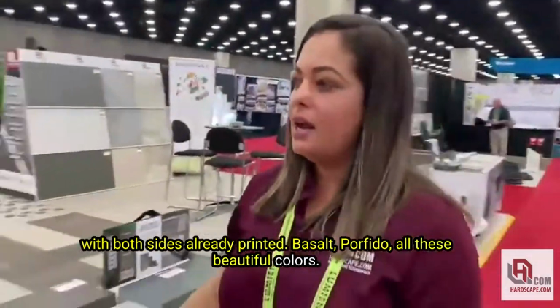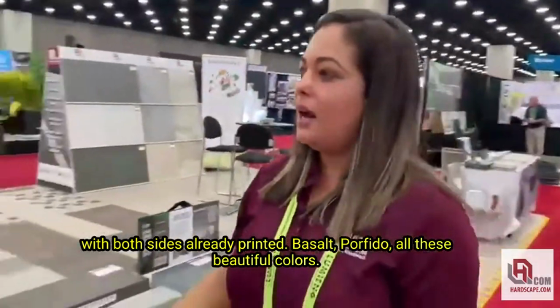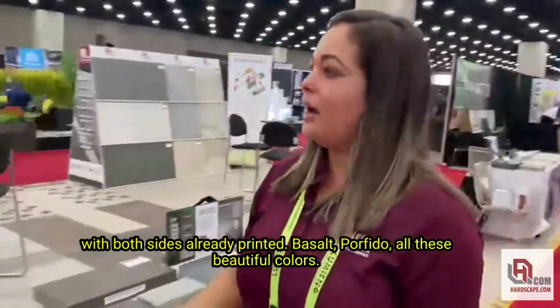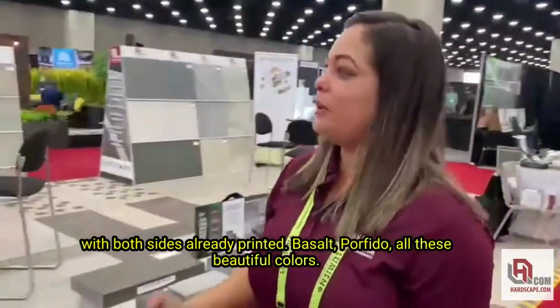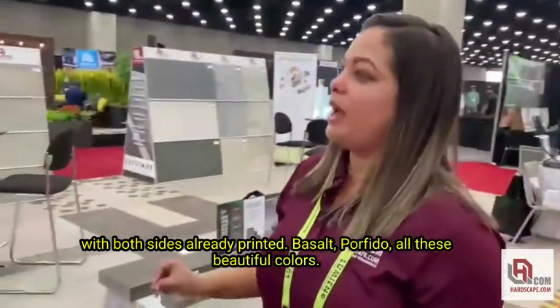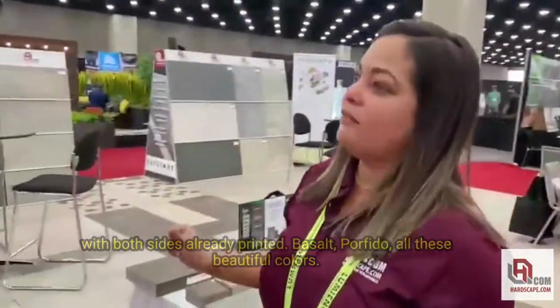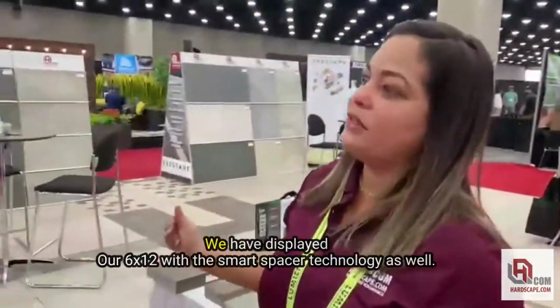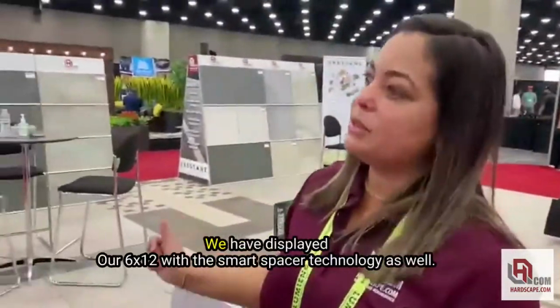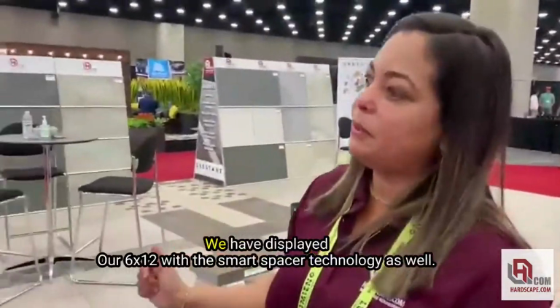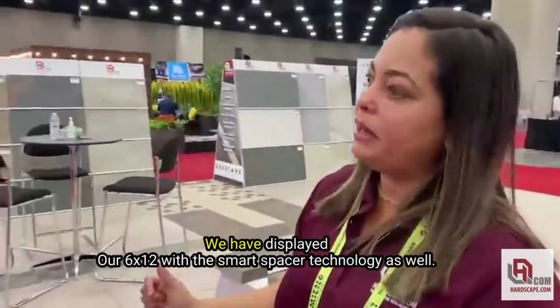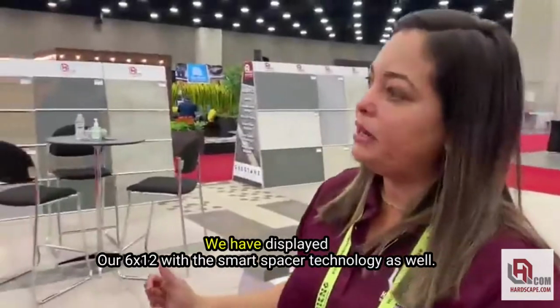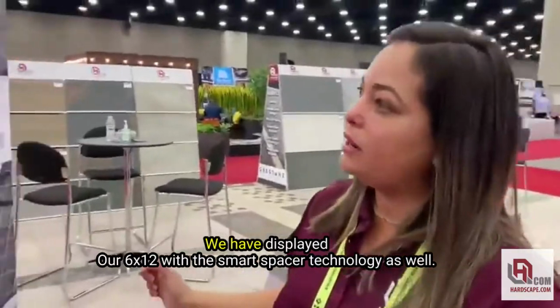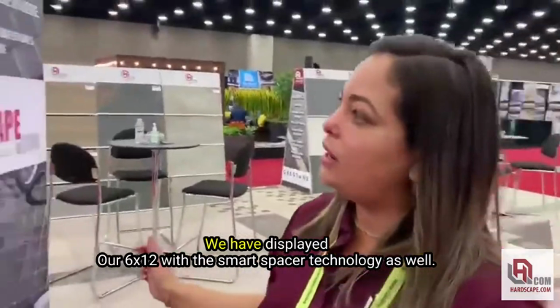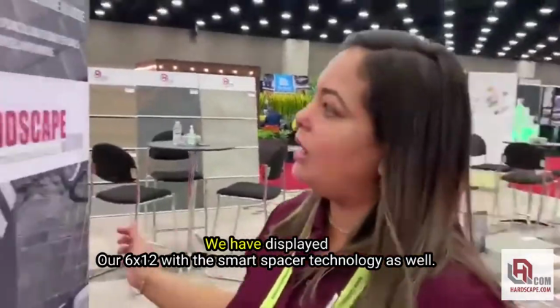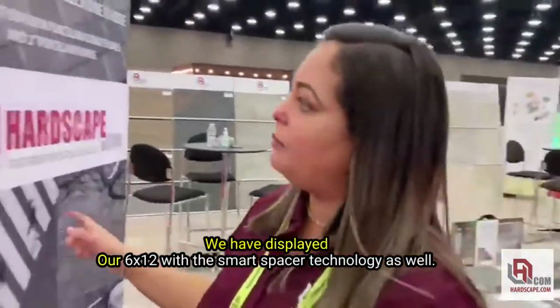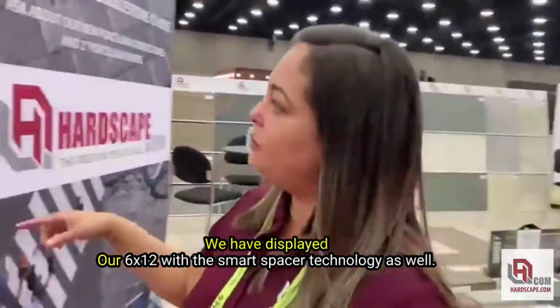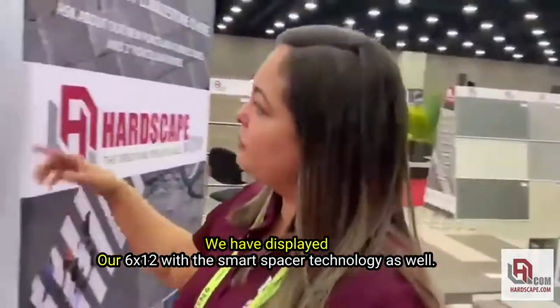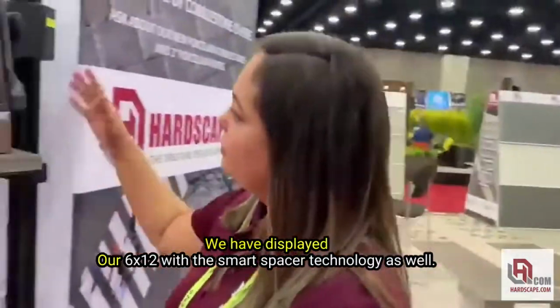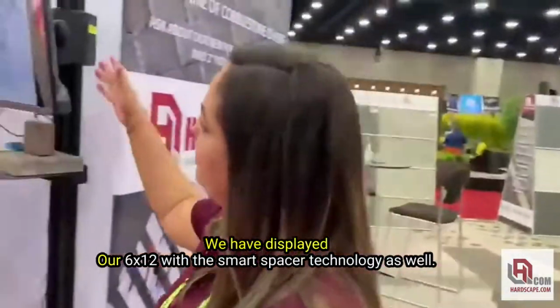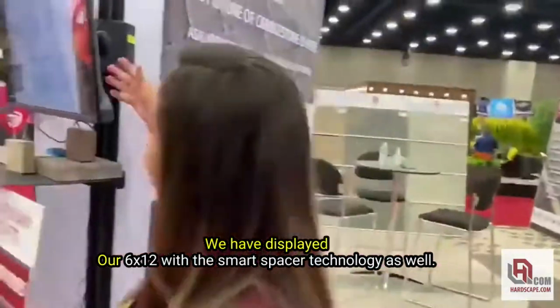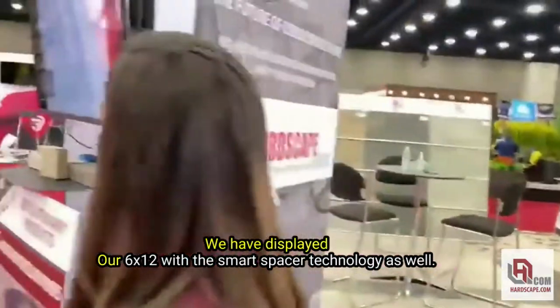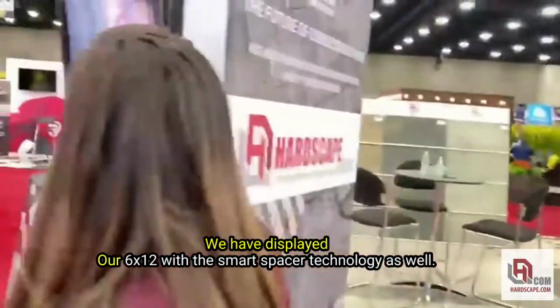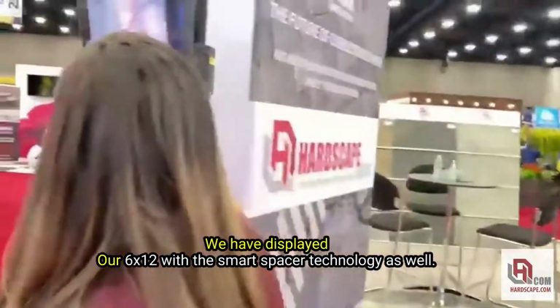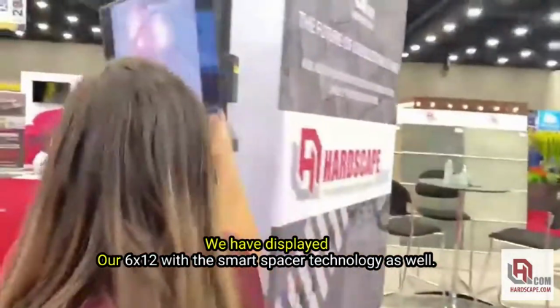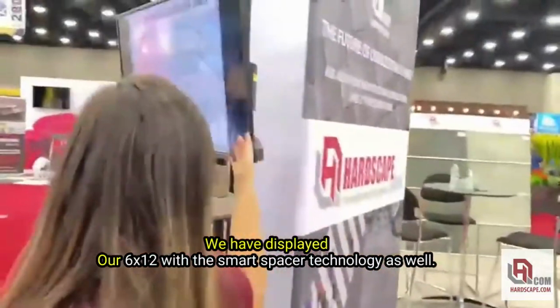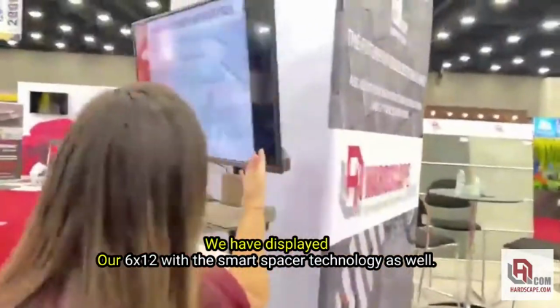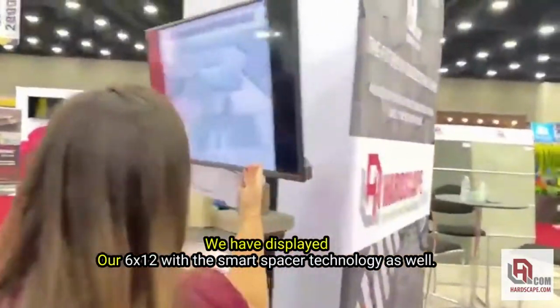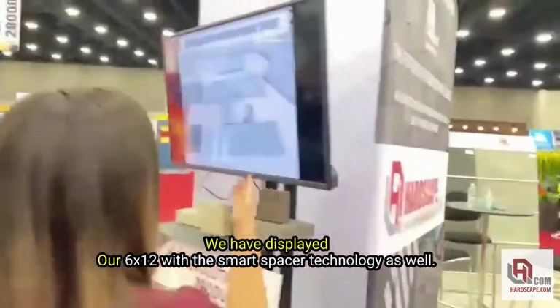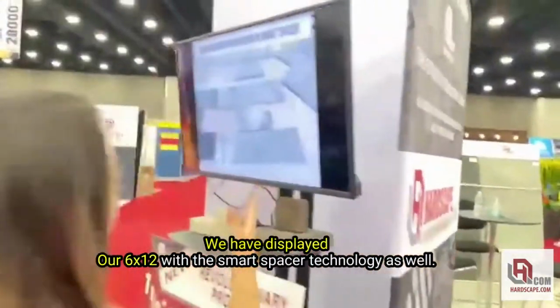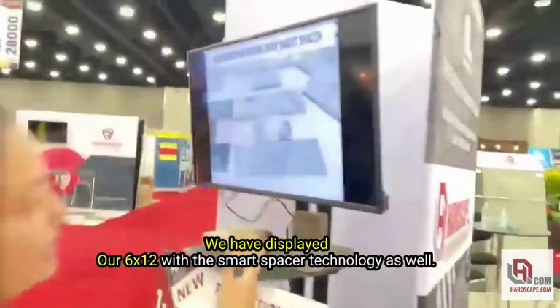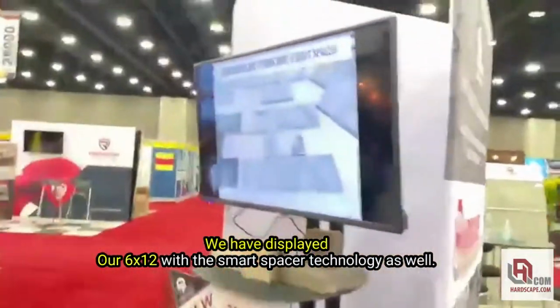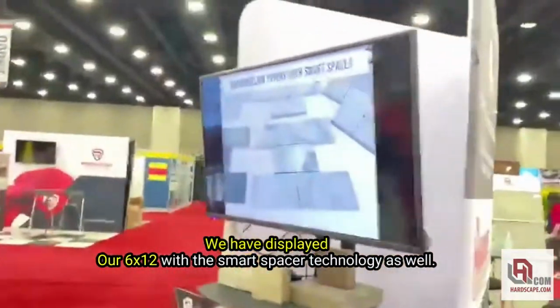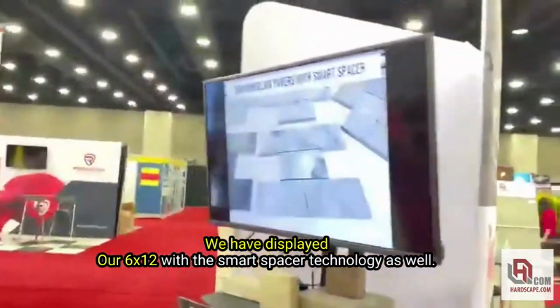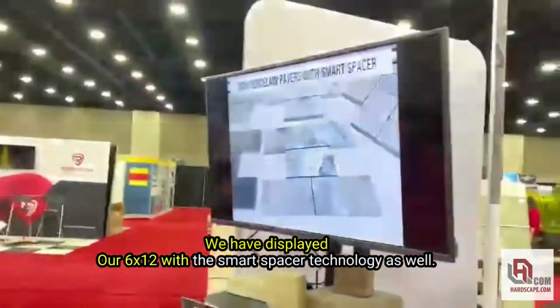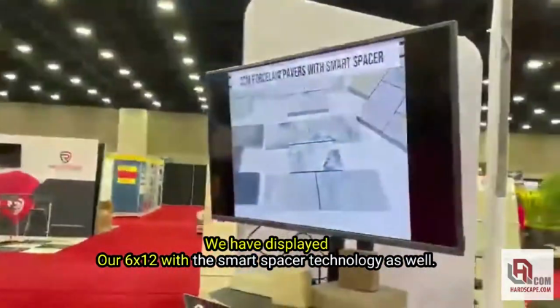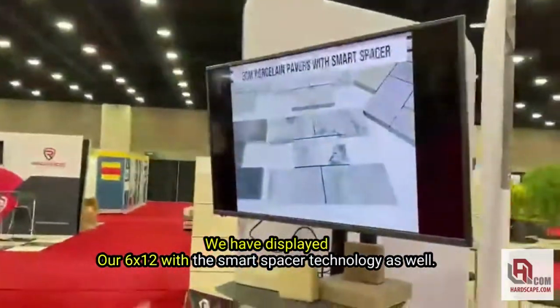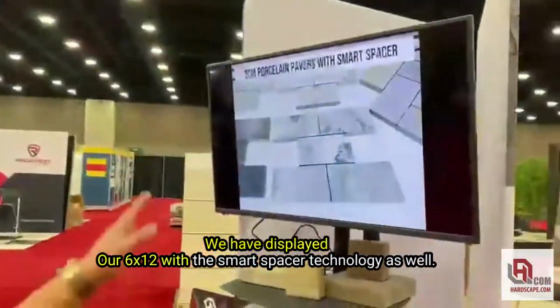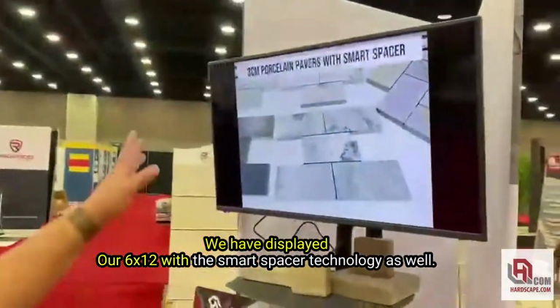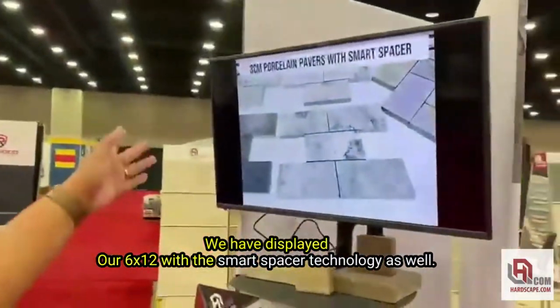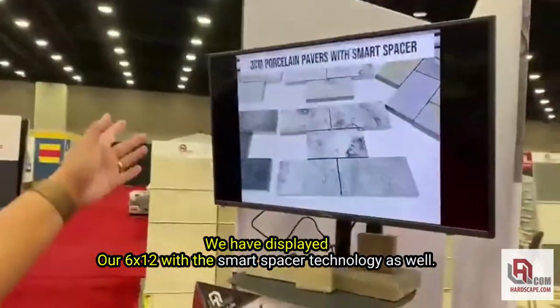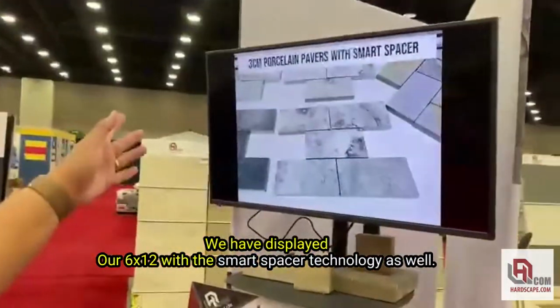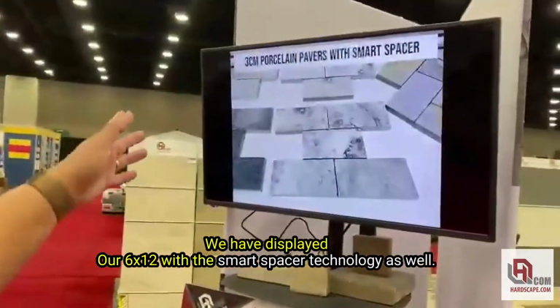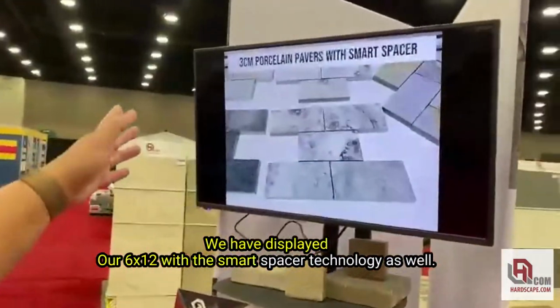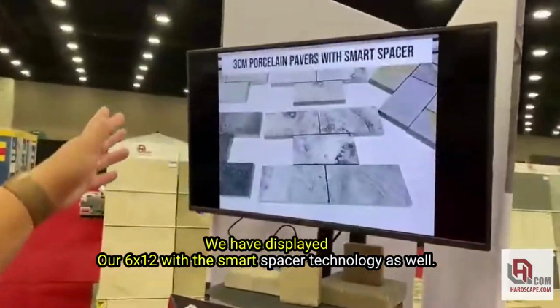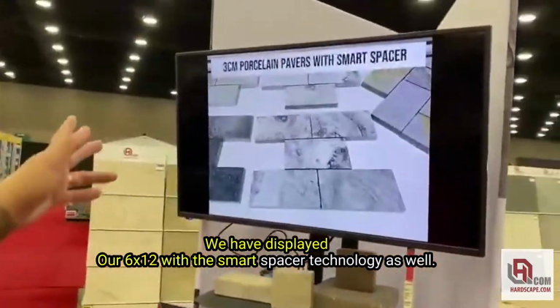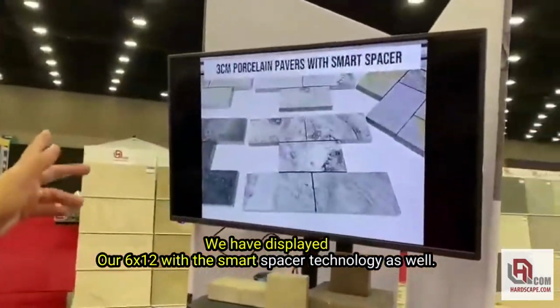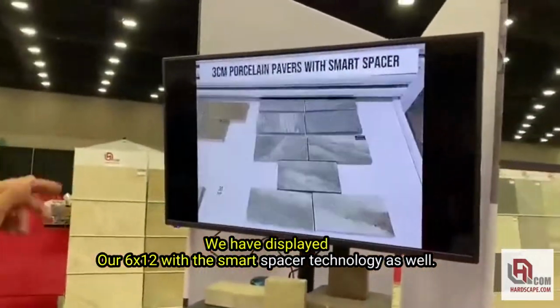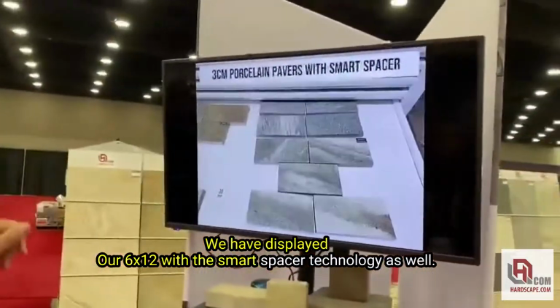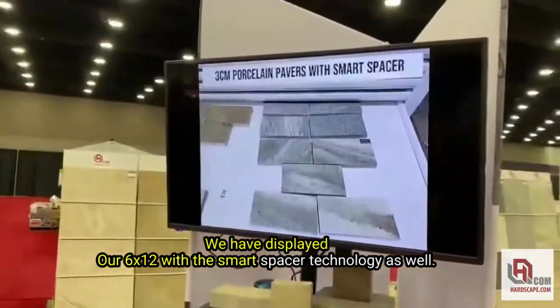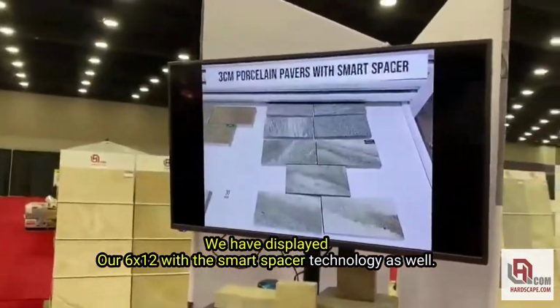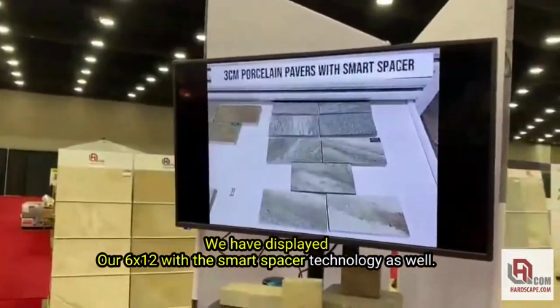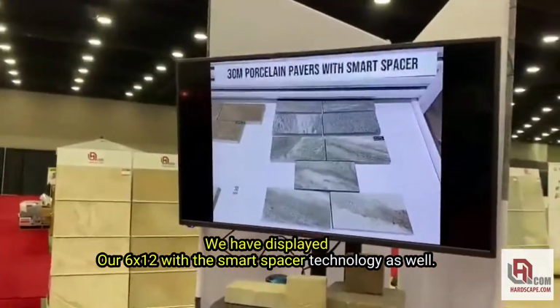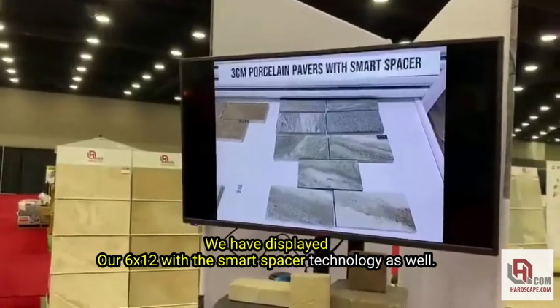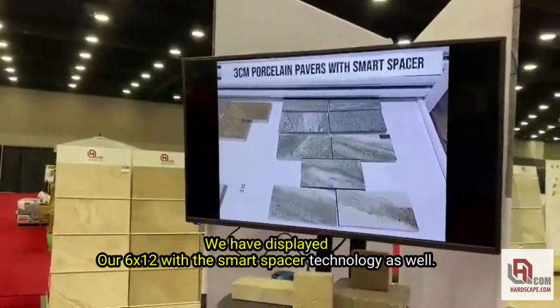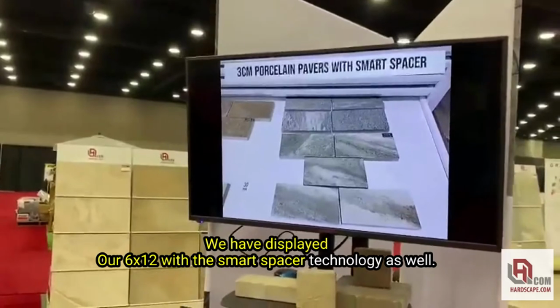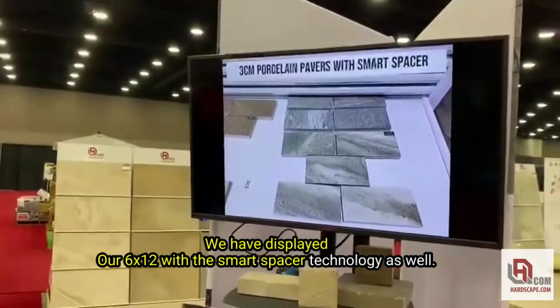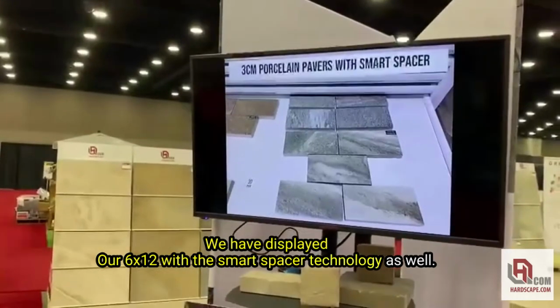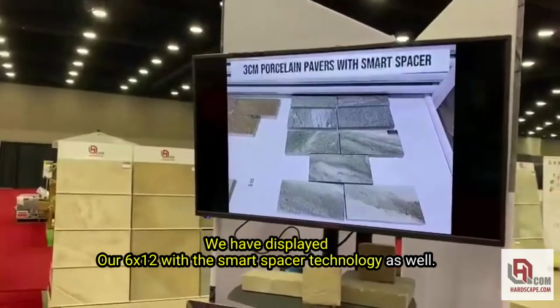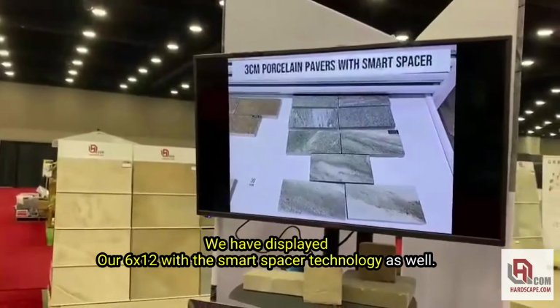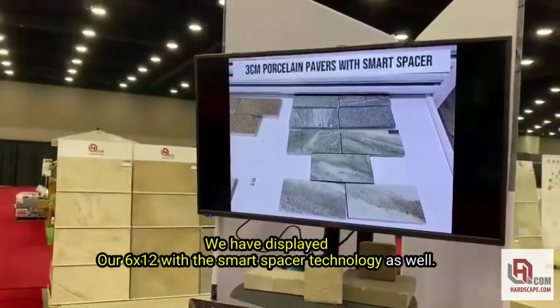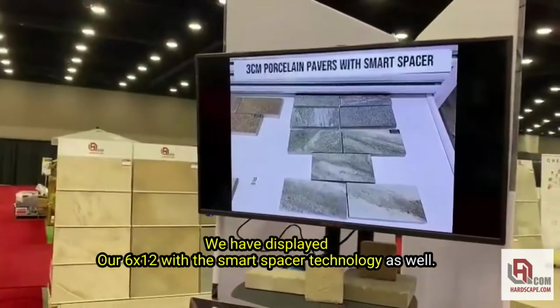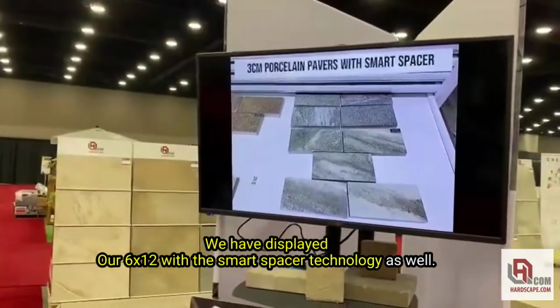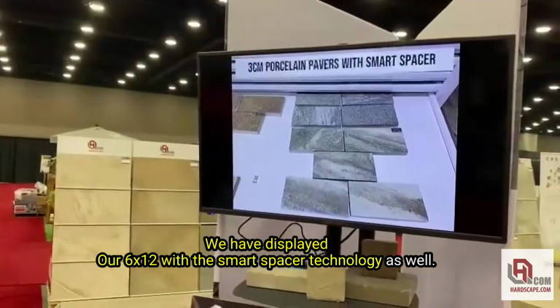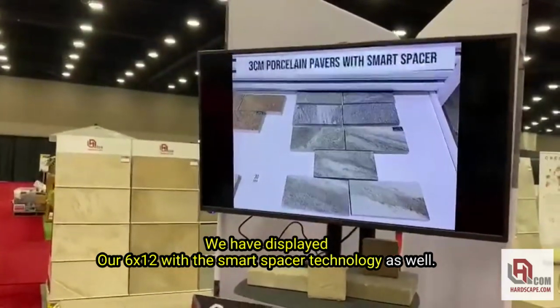We have displayed our dryly systems, our 6x12s with the smart spacer technology as well.